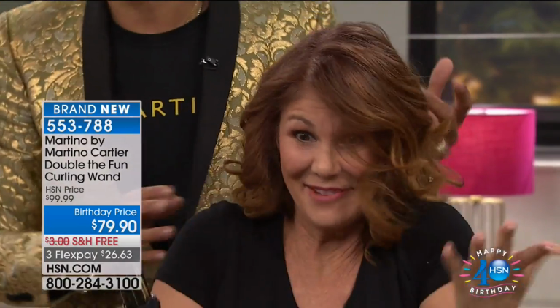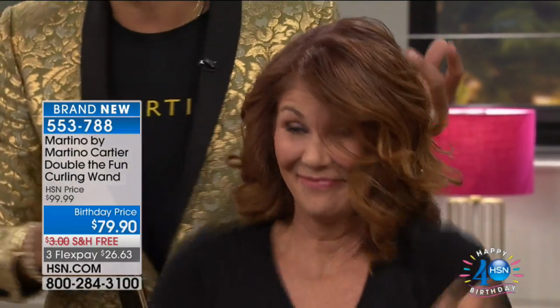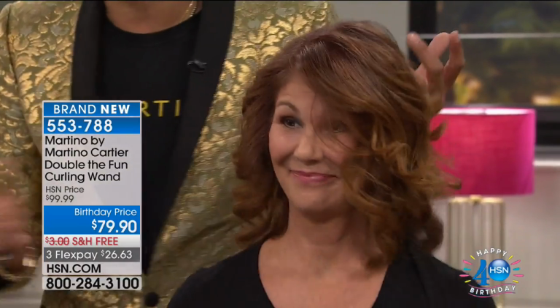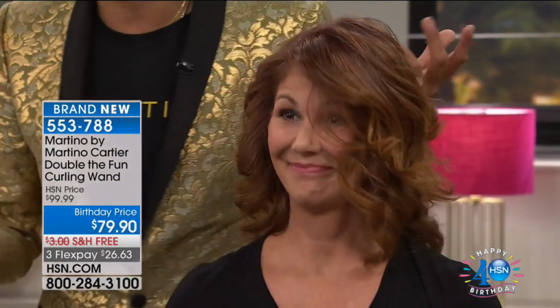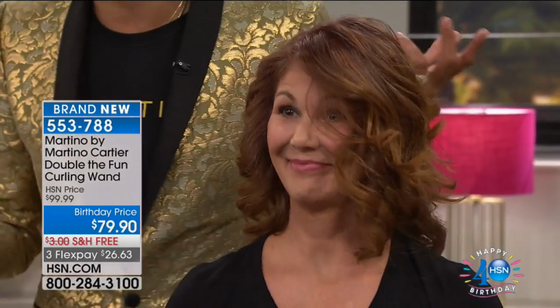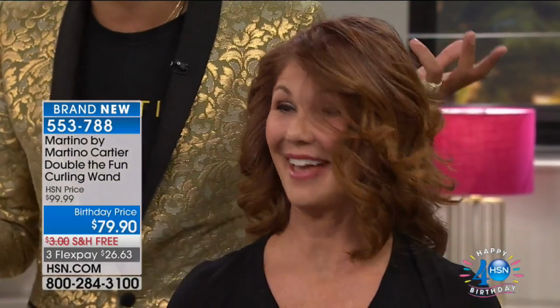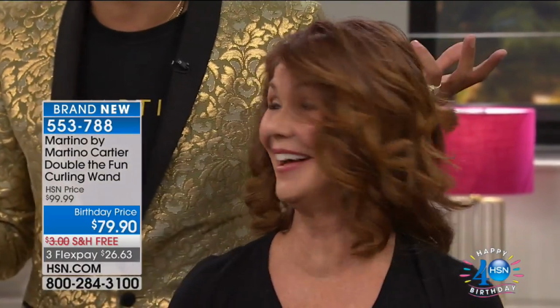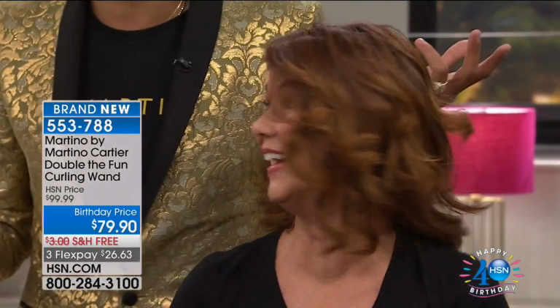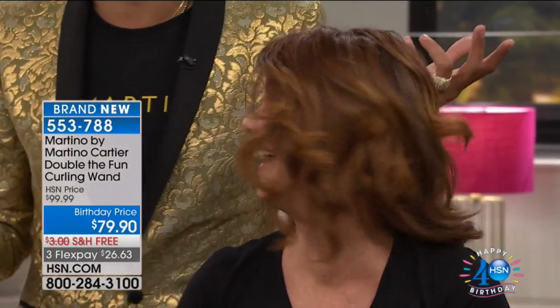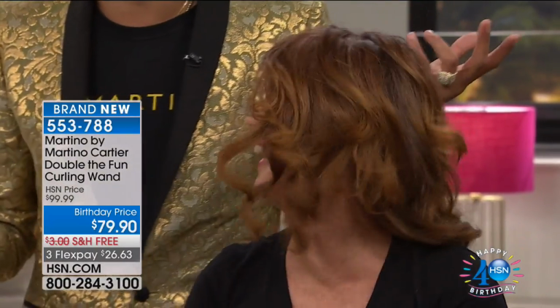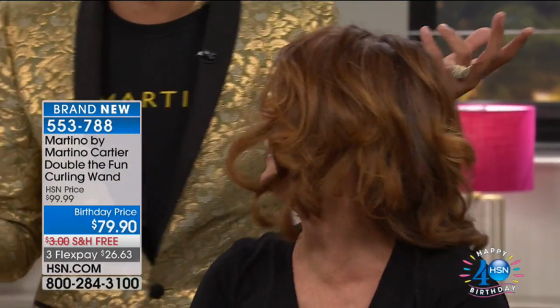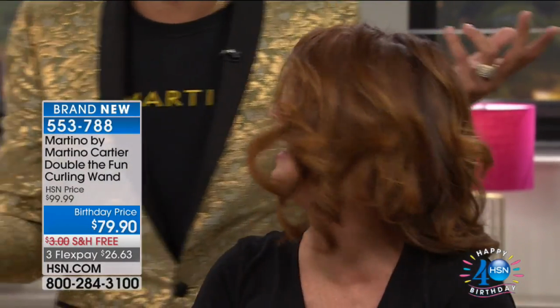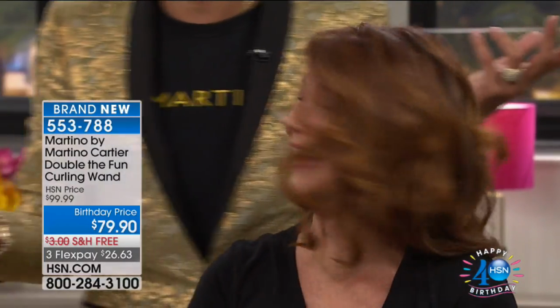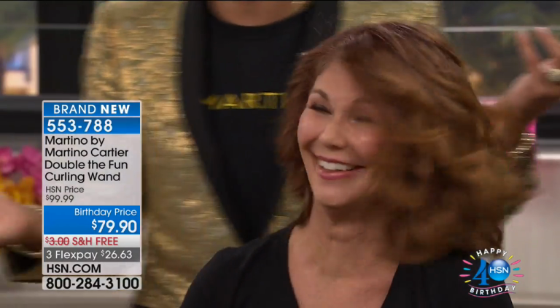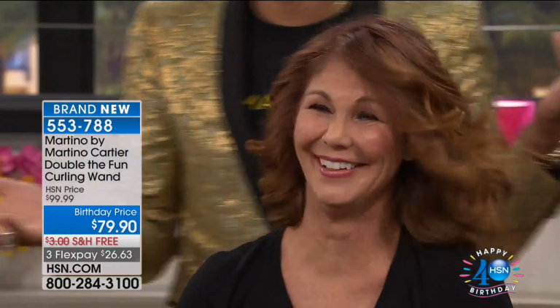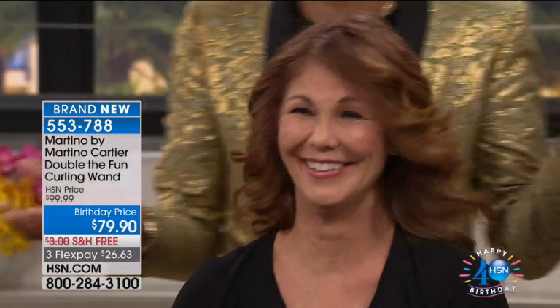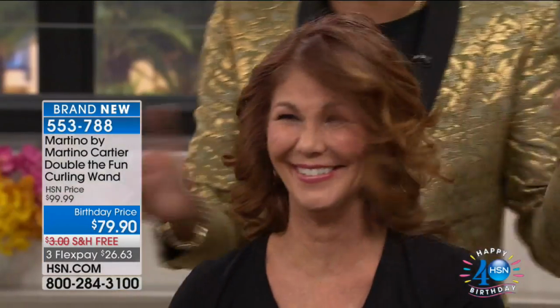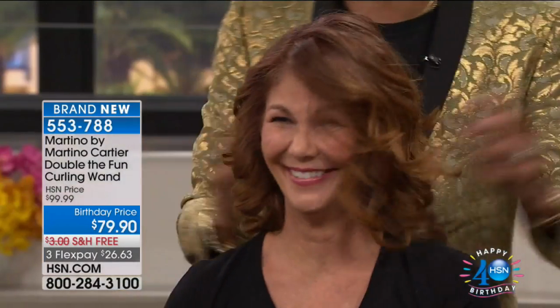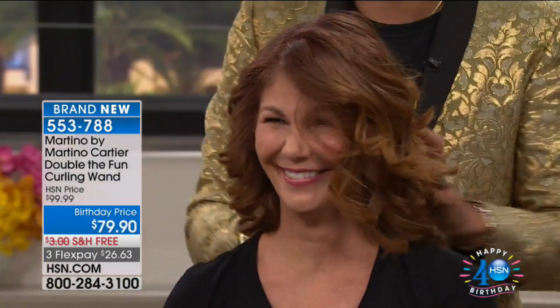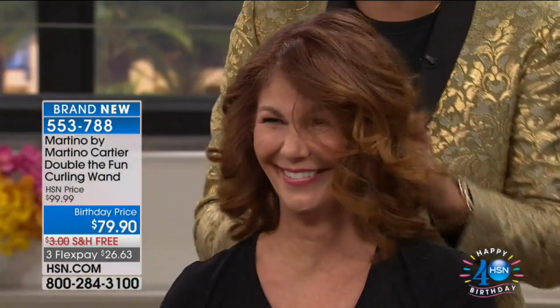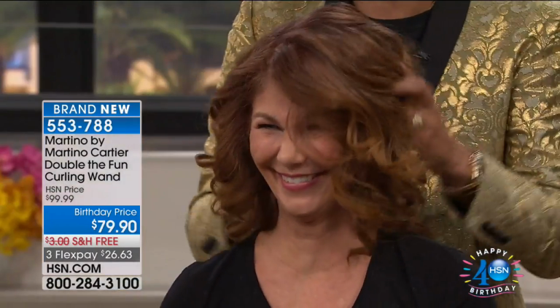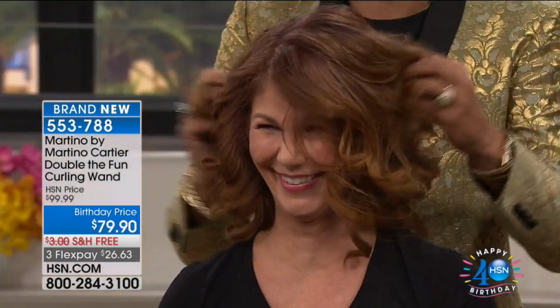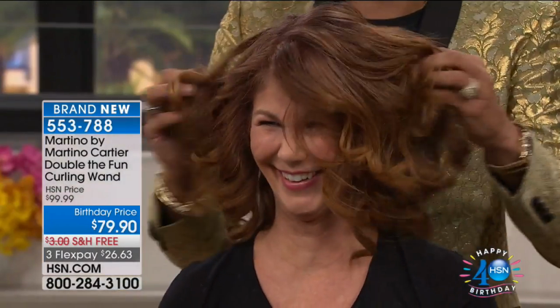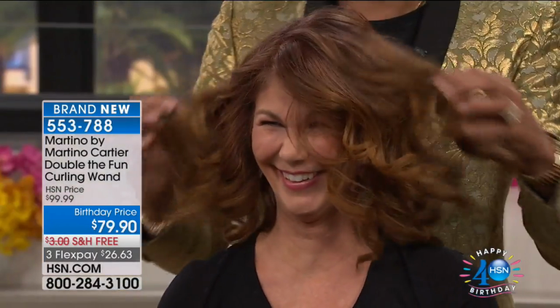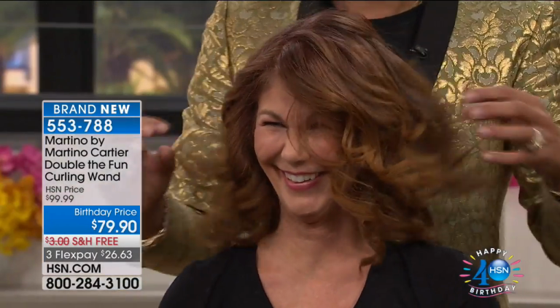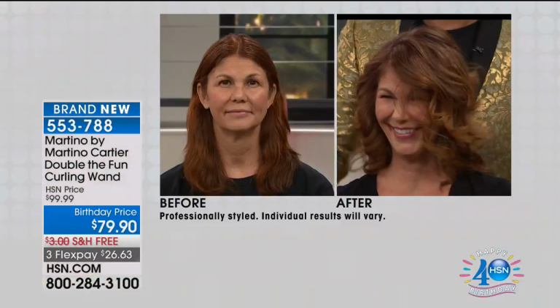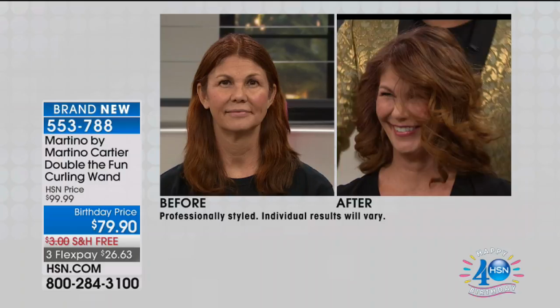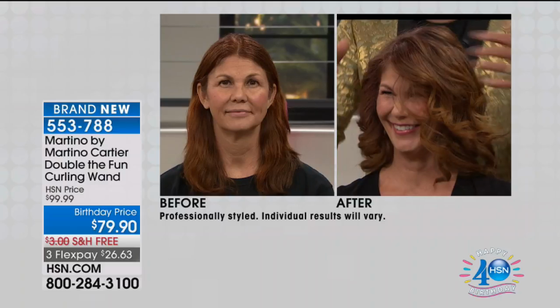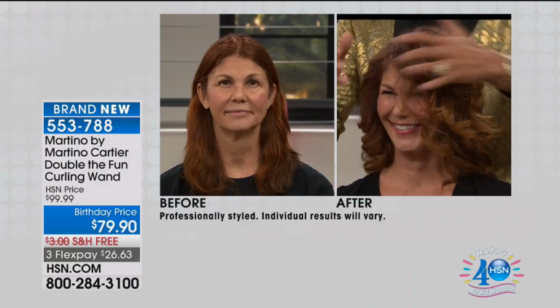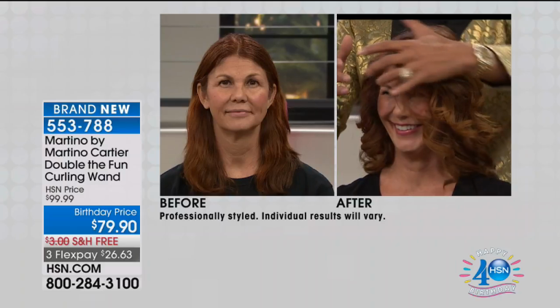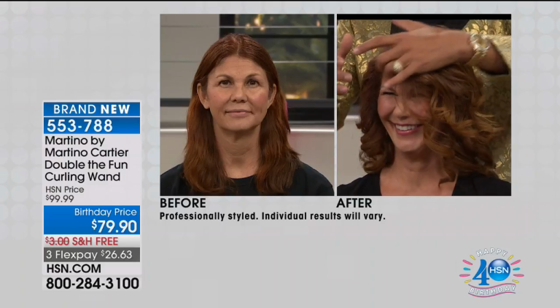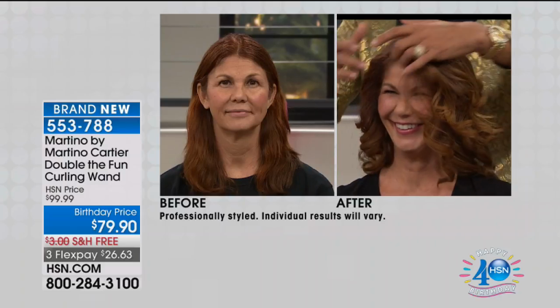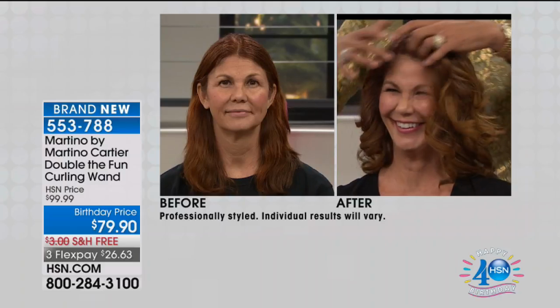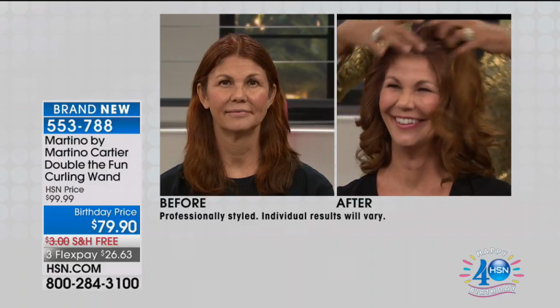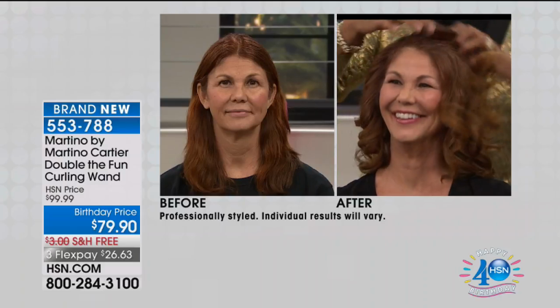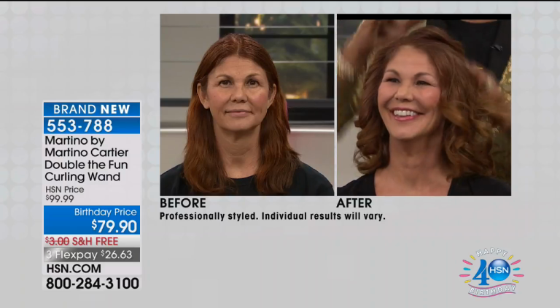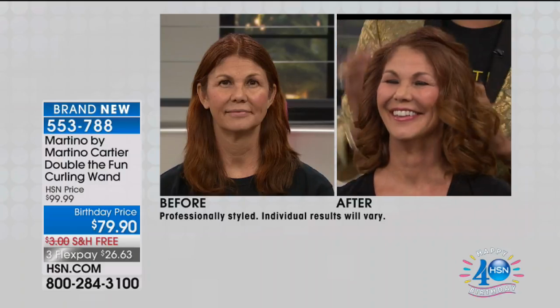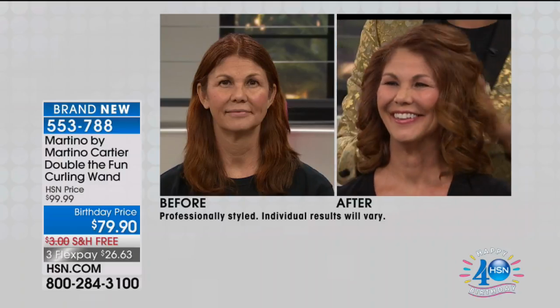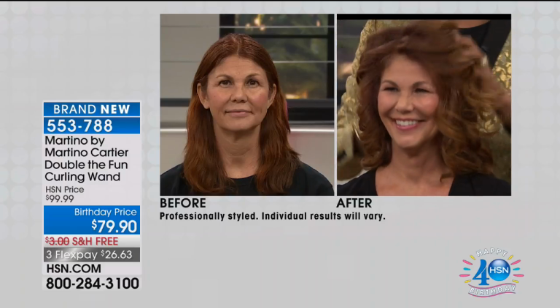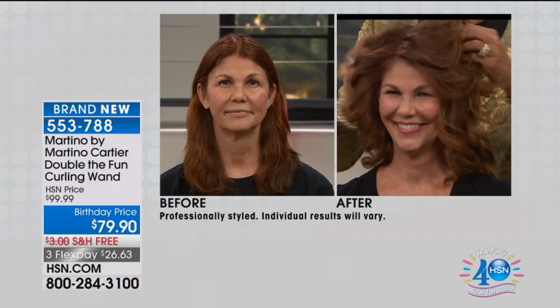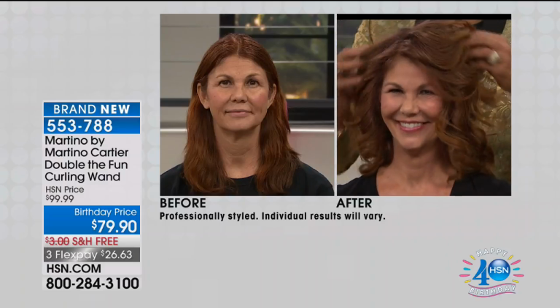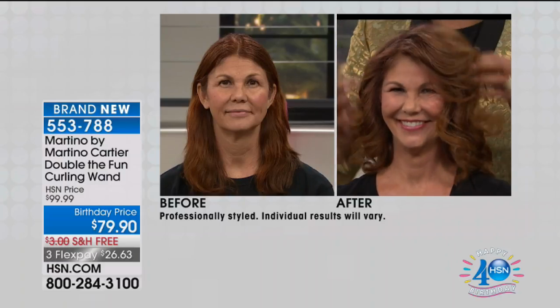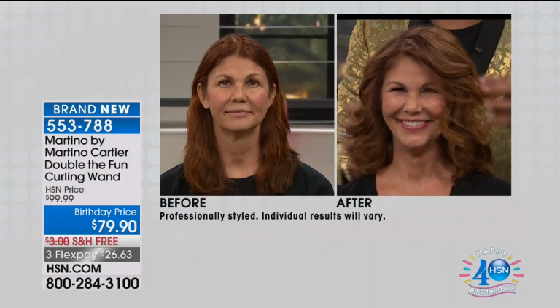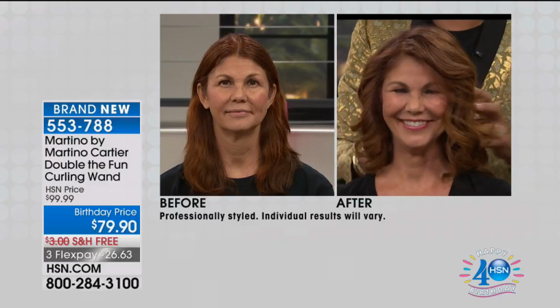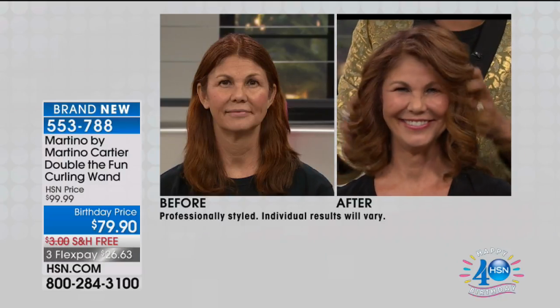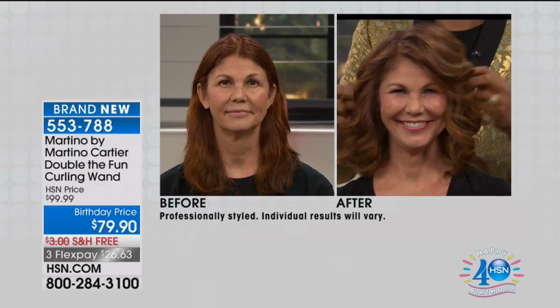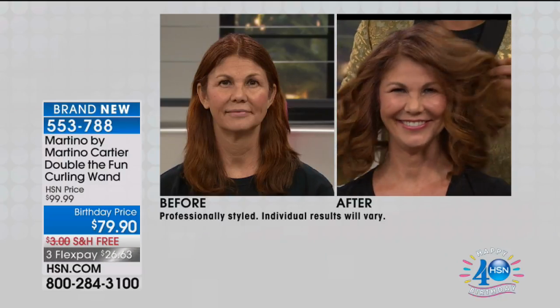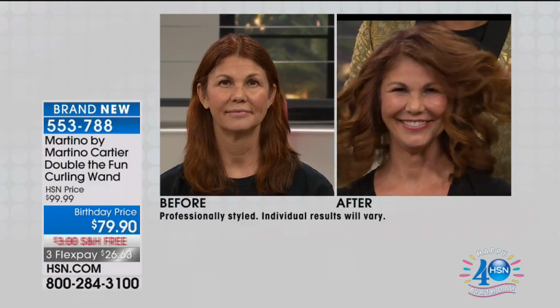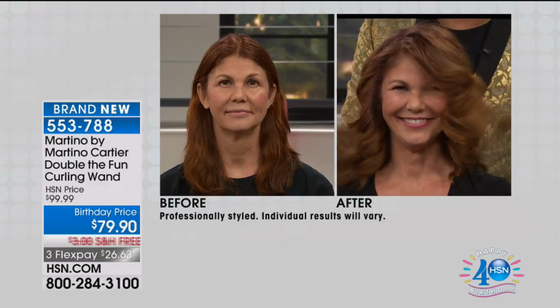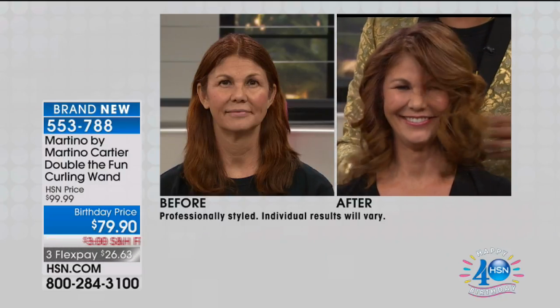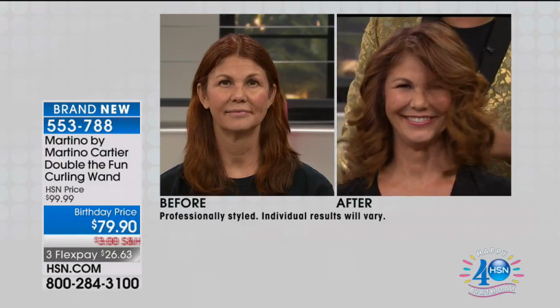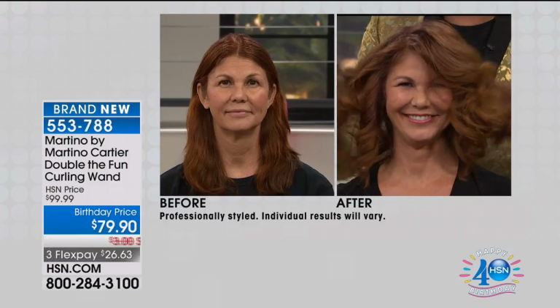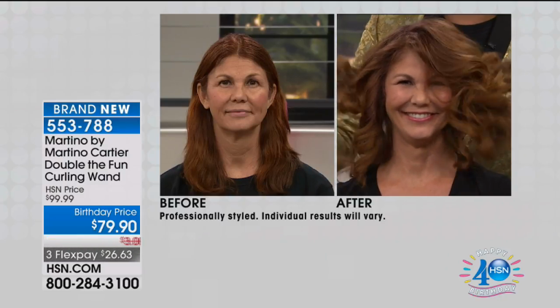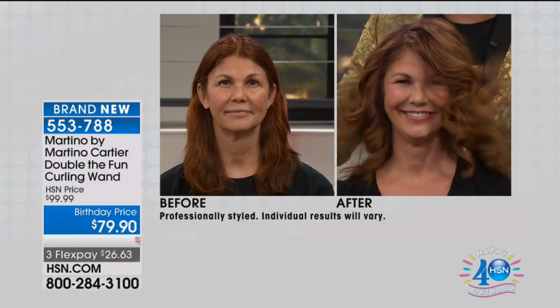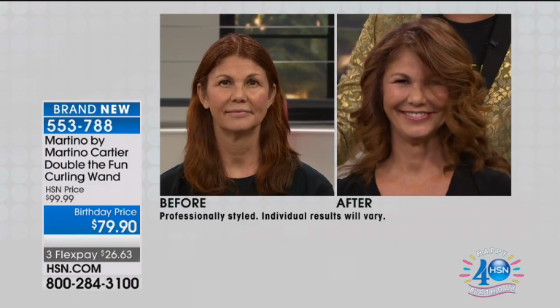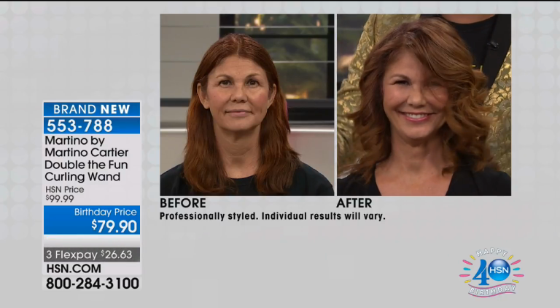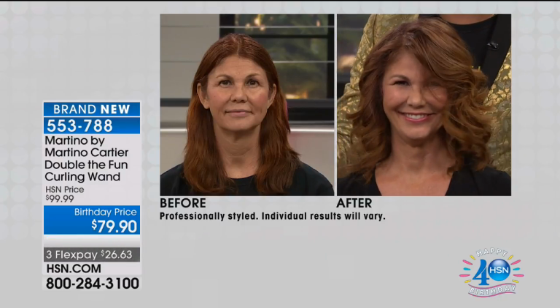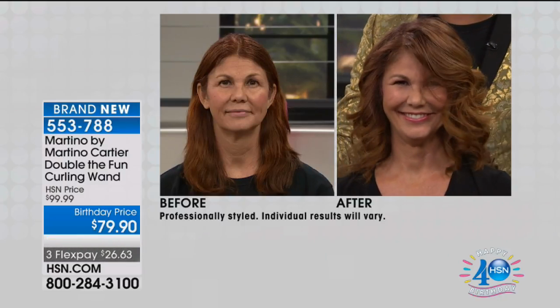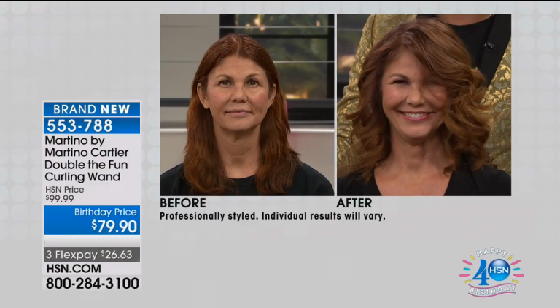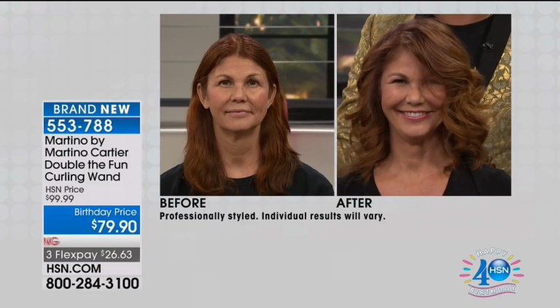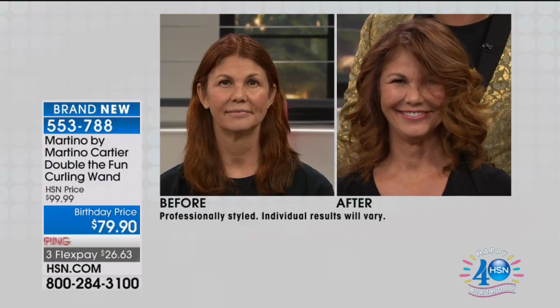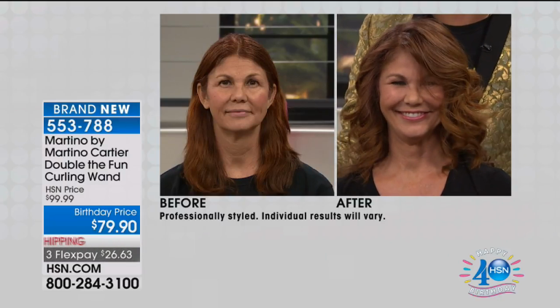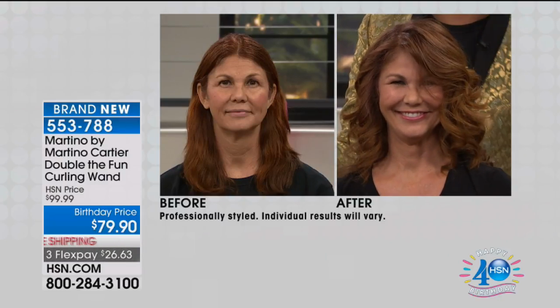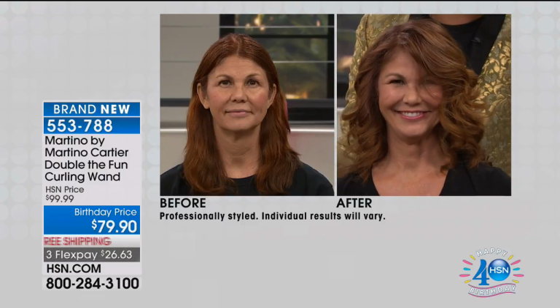We're only on for four minutes — what the heck? Let's show the before and after. Look — she did this all by herself. Four minutes.